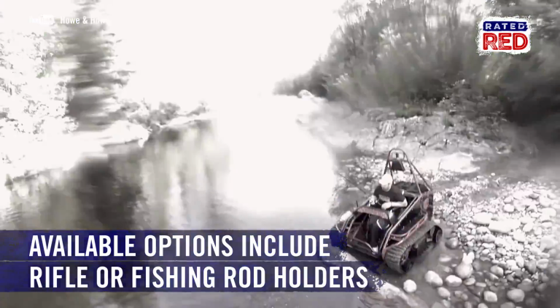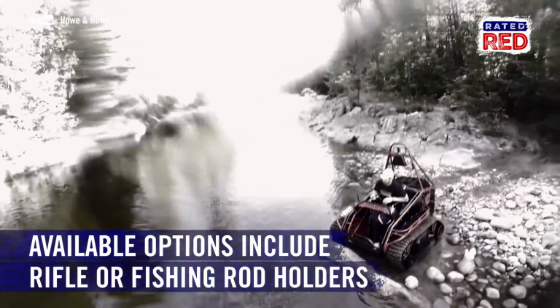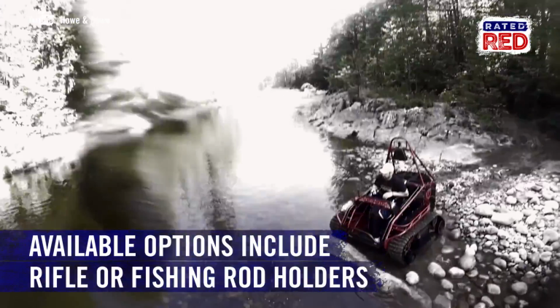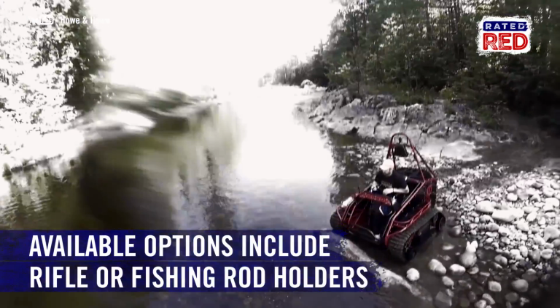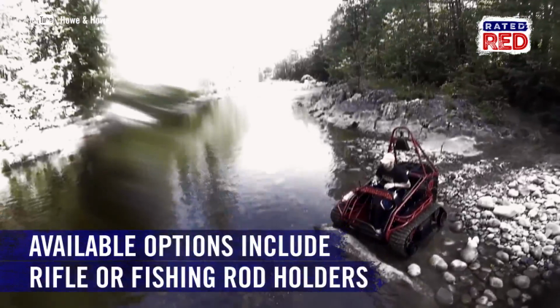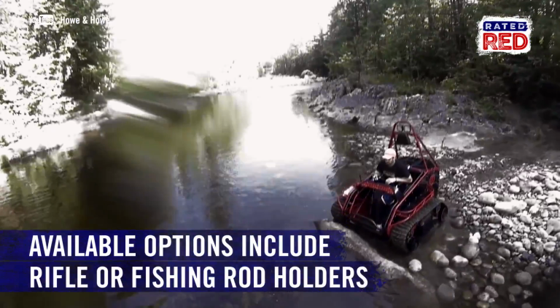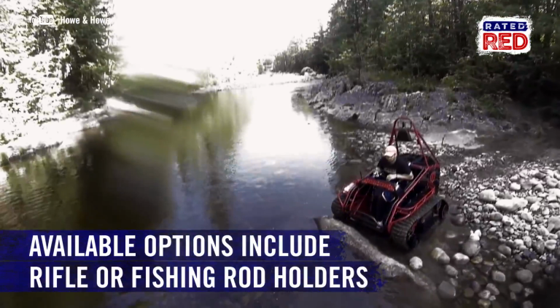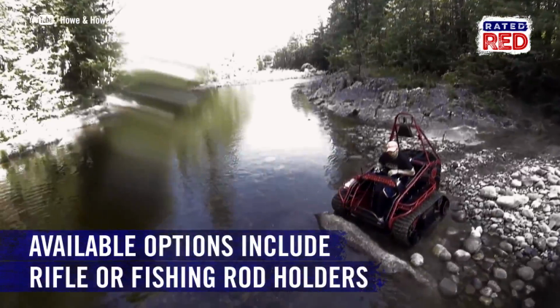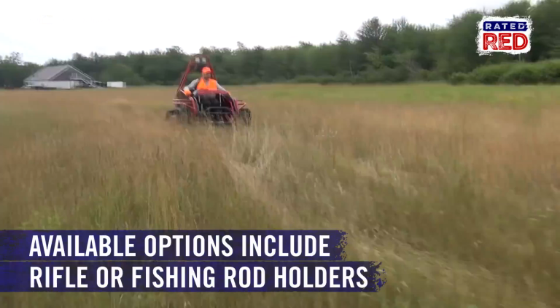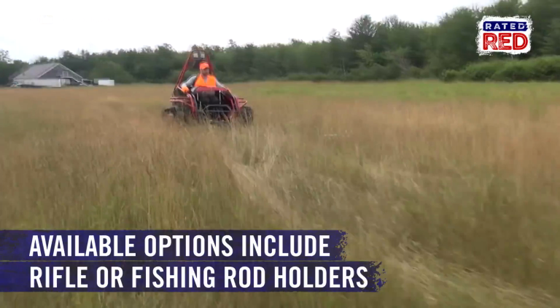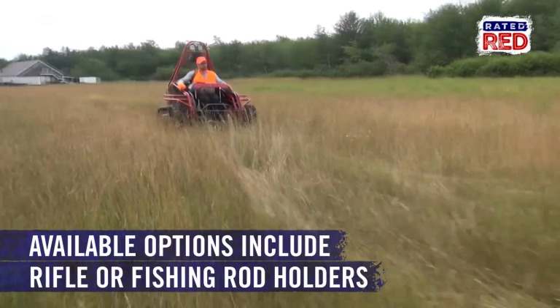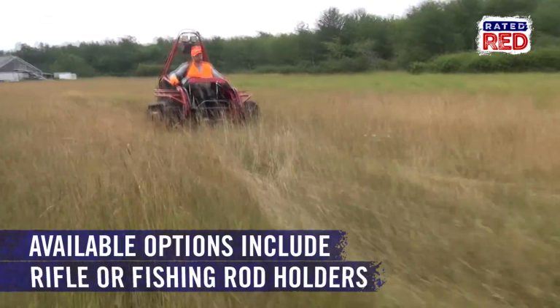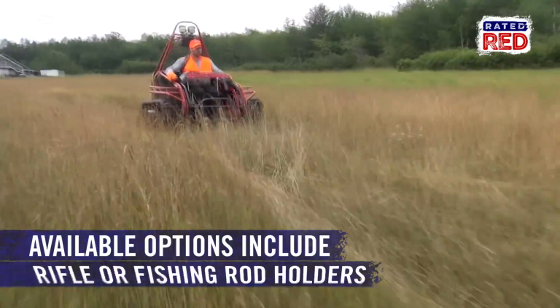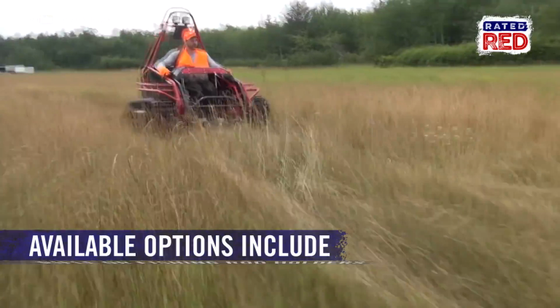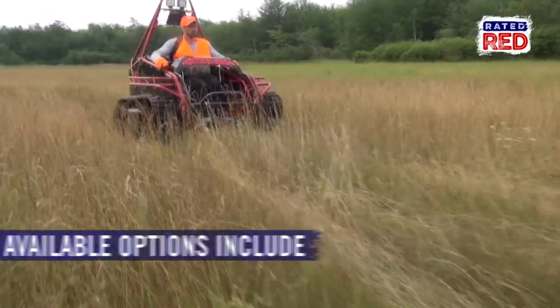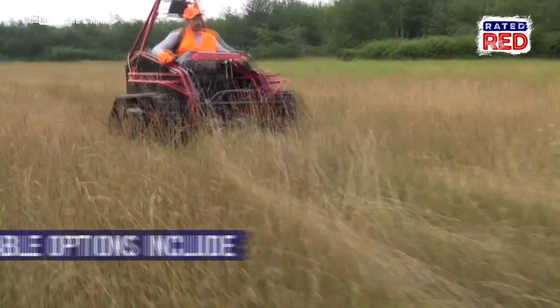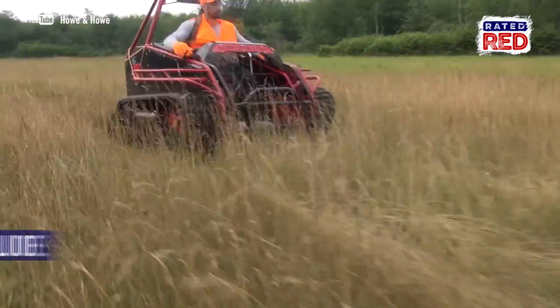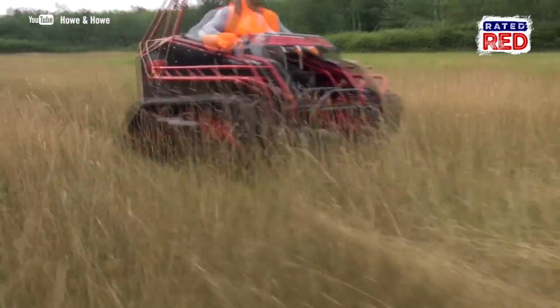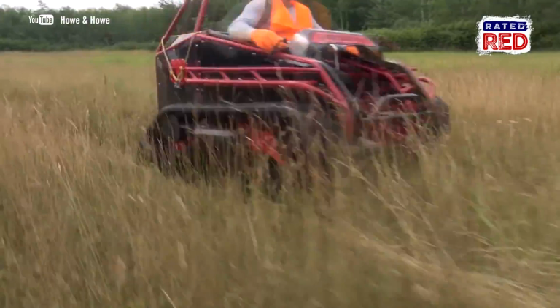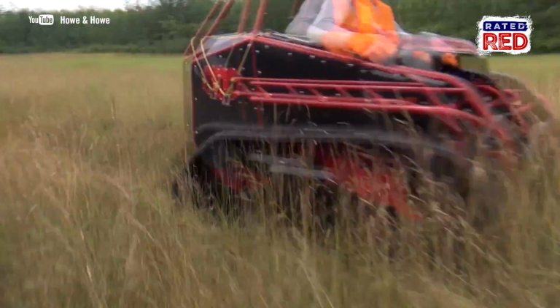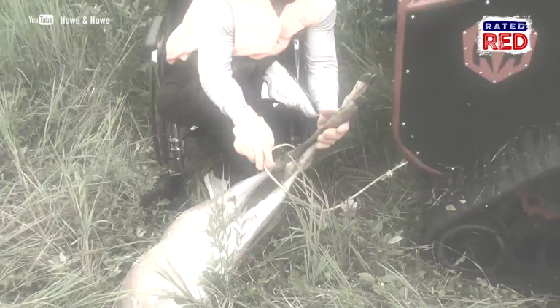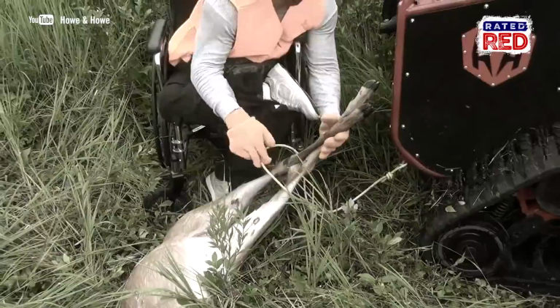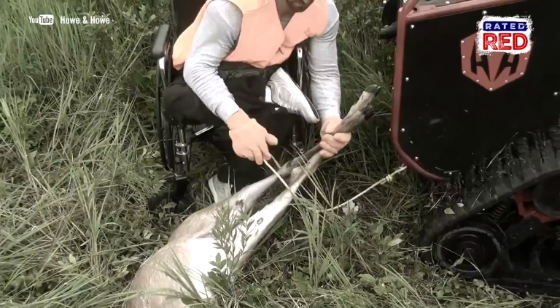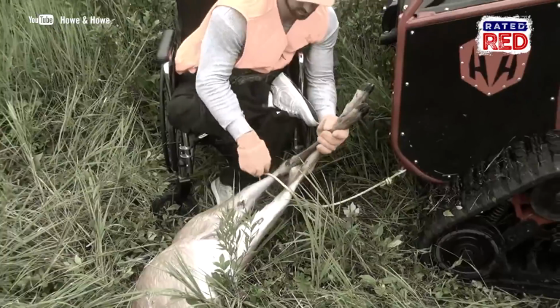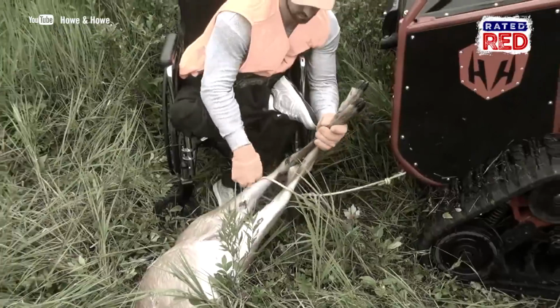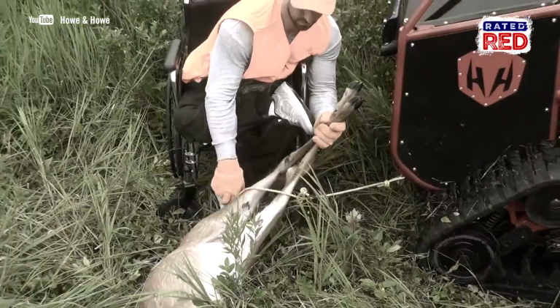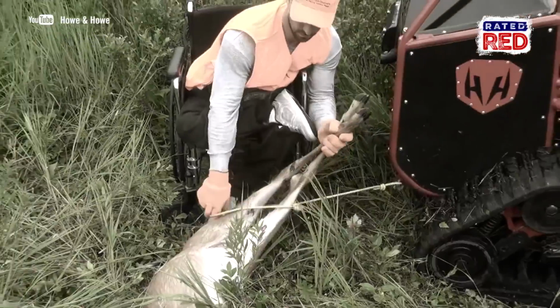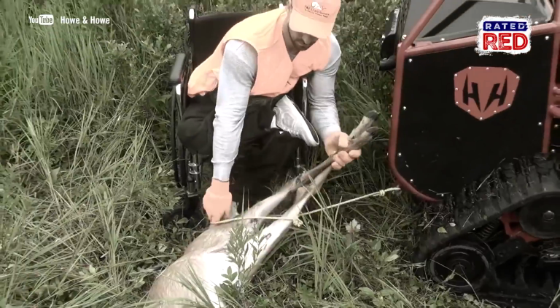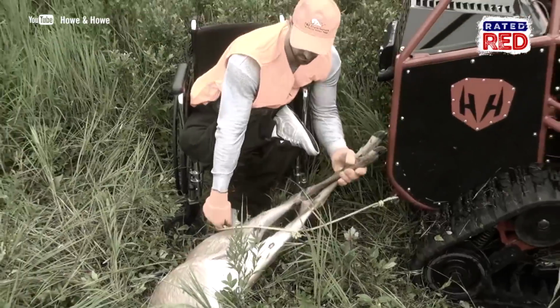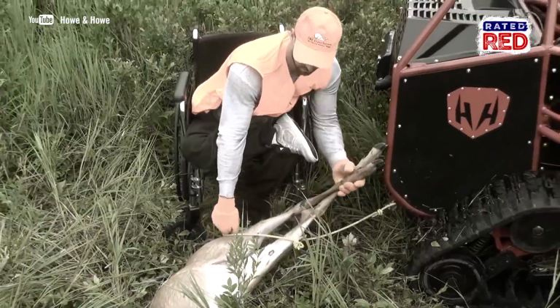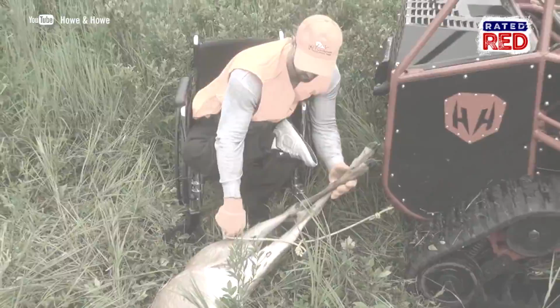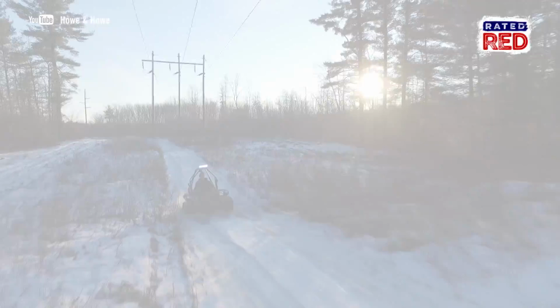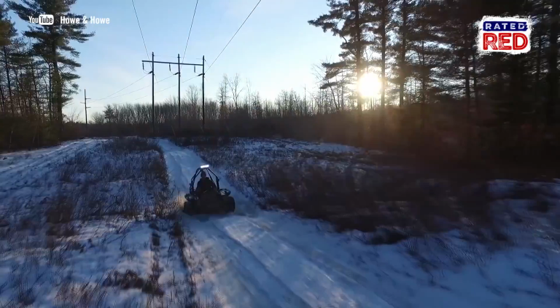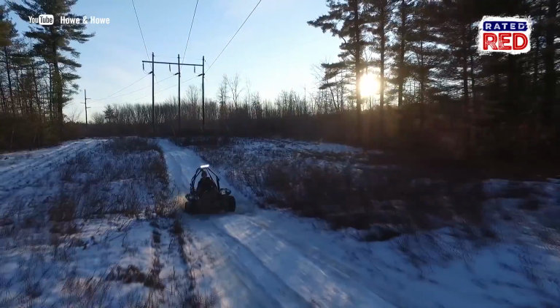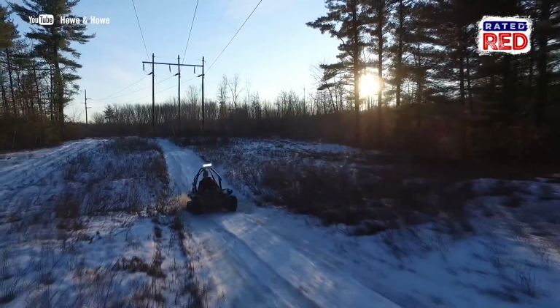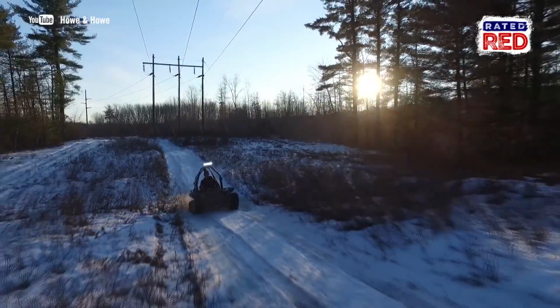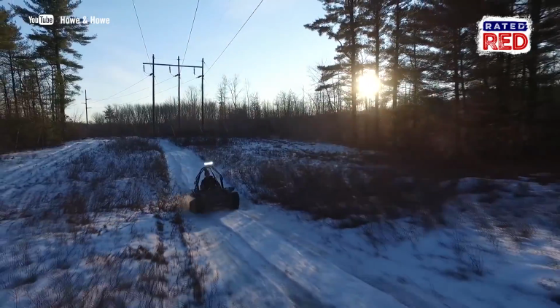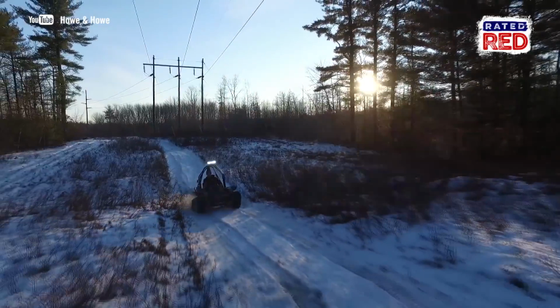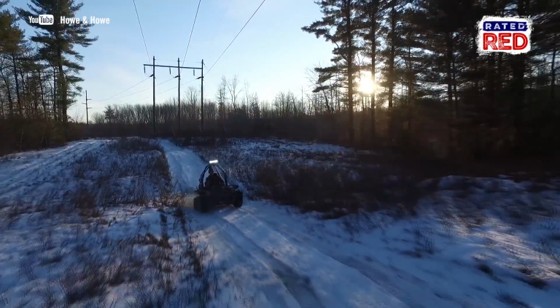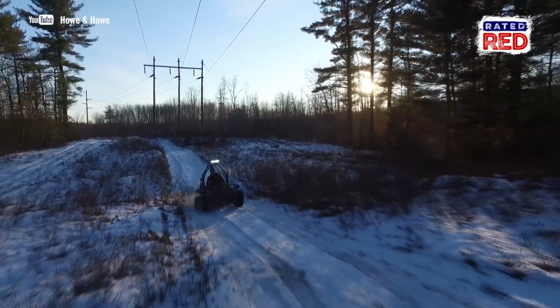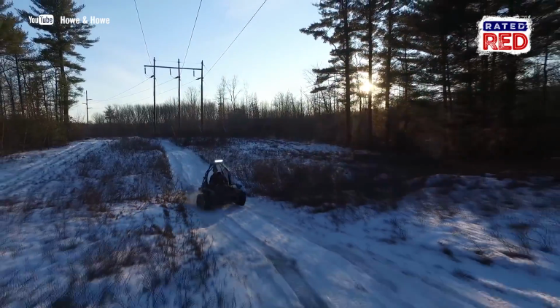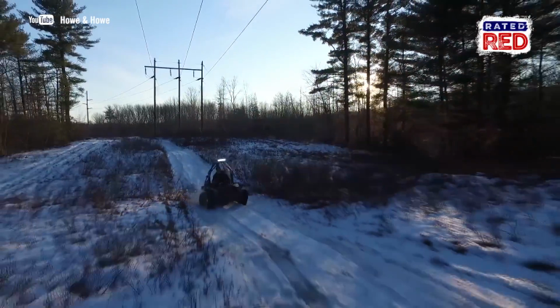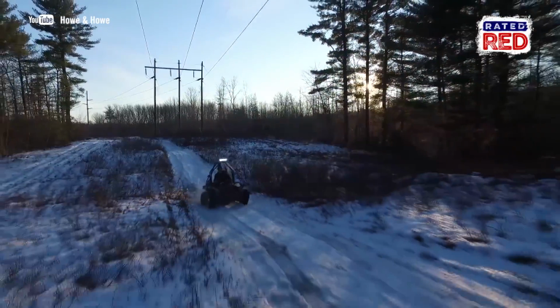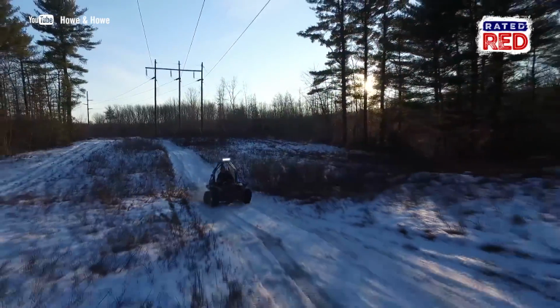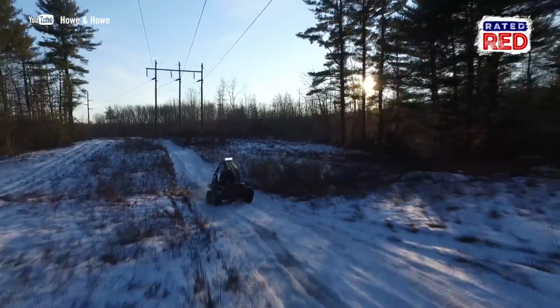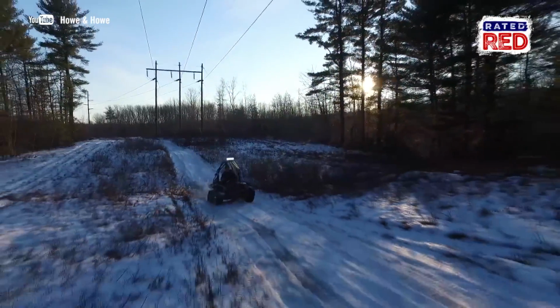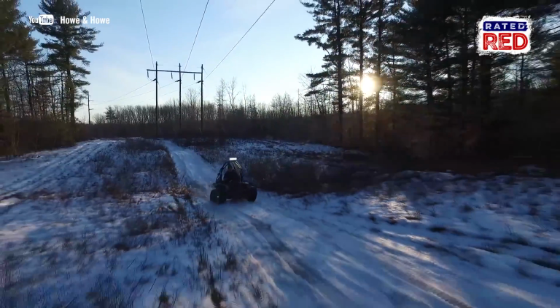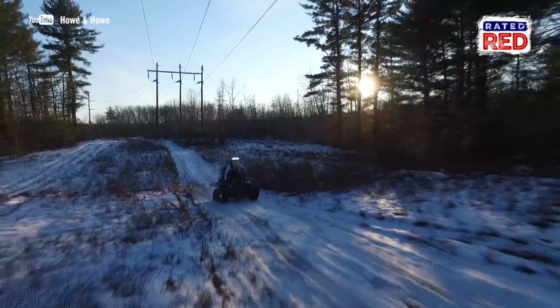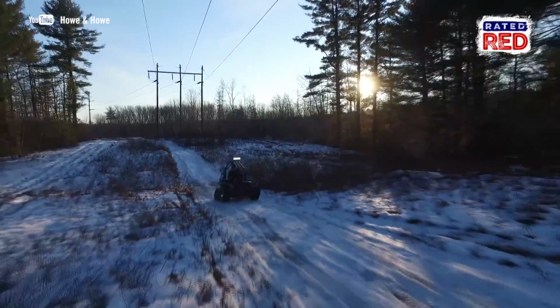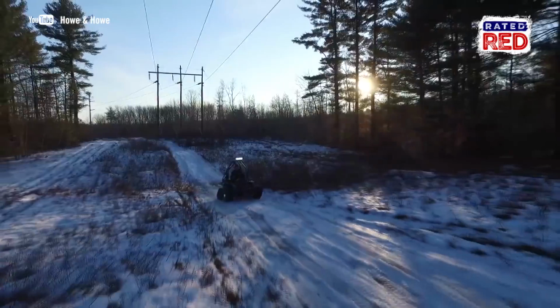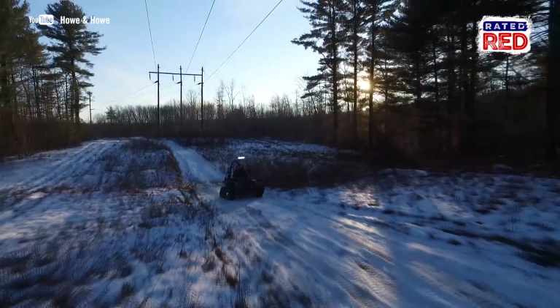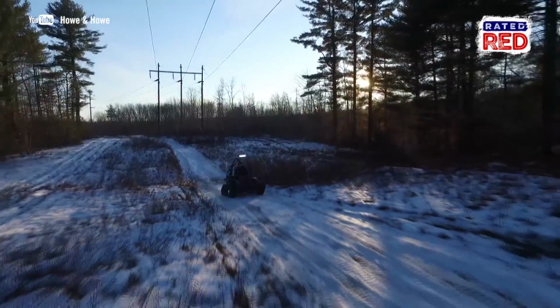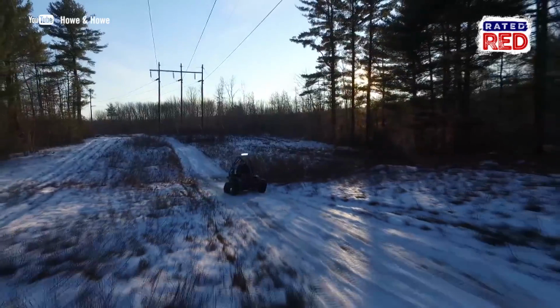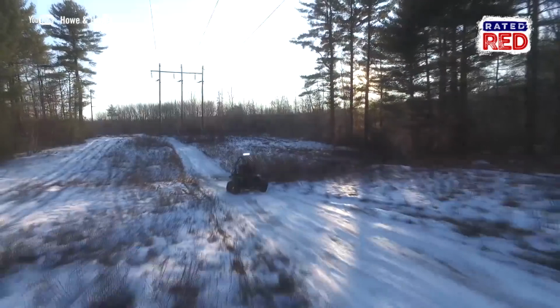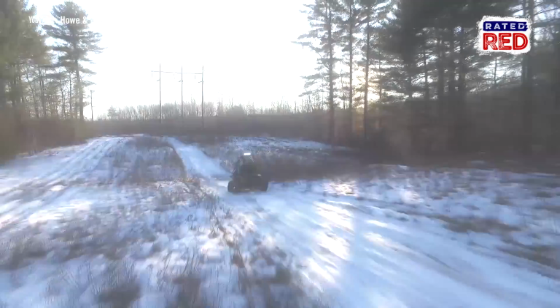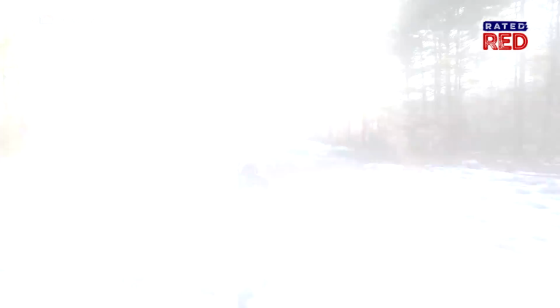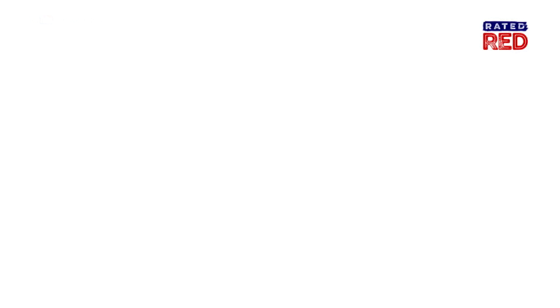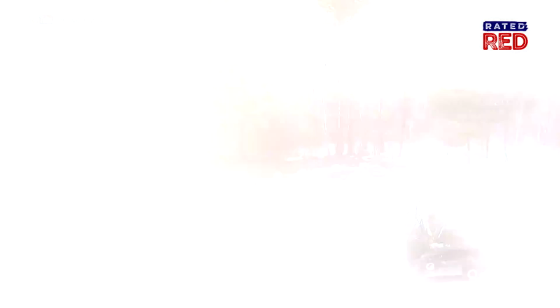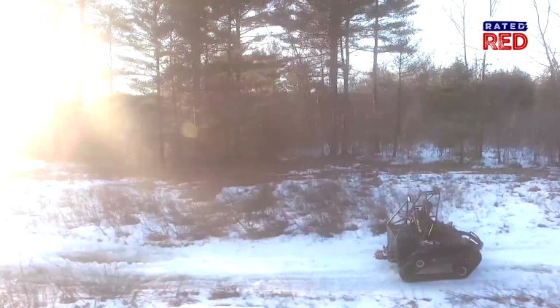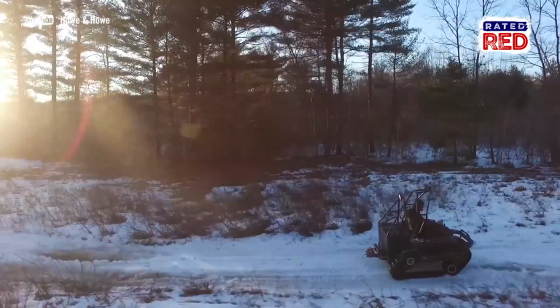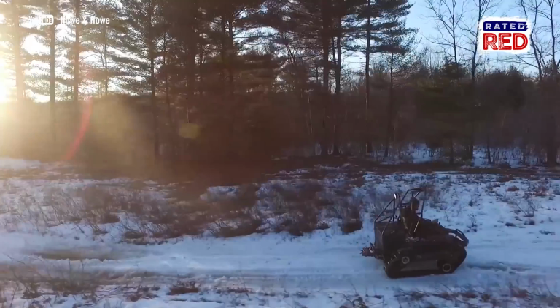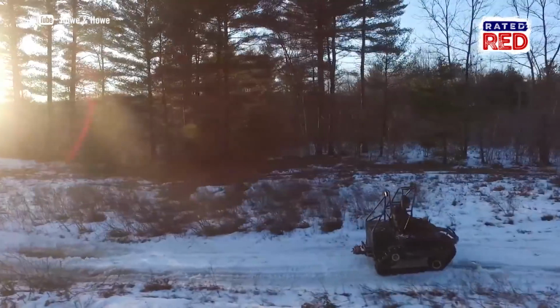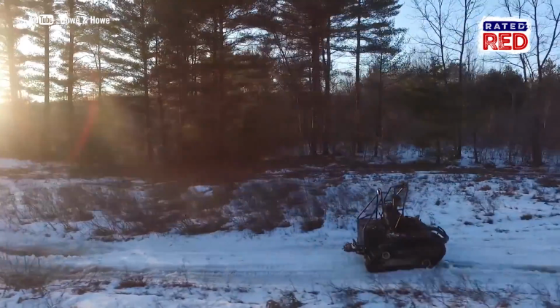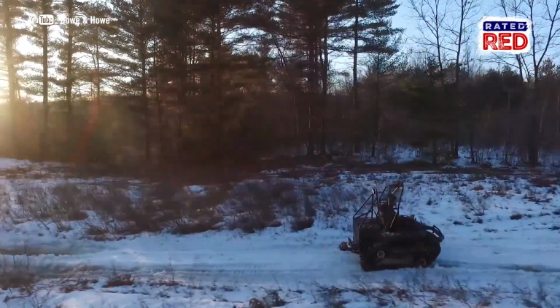Seriously, this is a great tool for ensuring that hunters and outdoor lovers of all types get to have some good ol' fun in the sun.